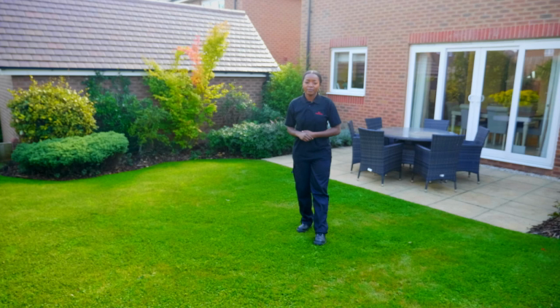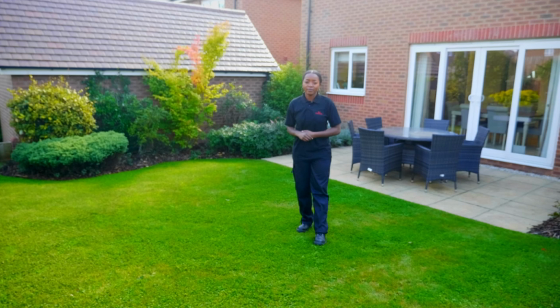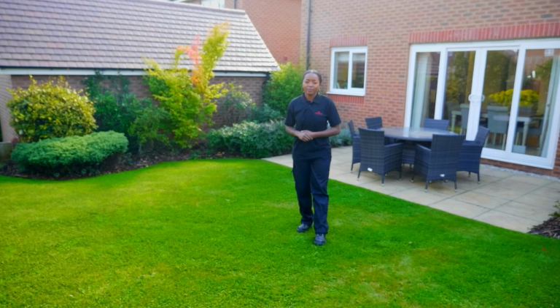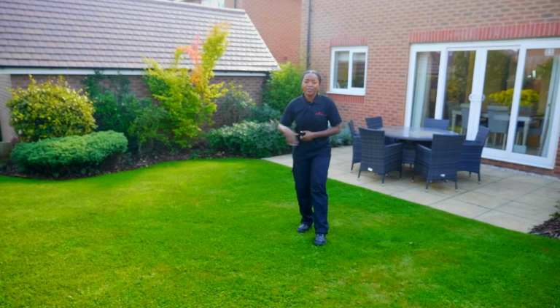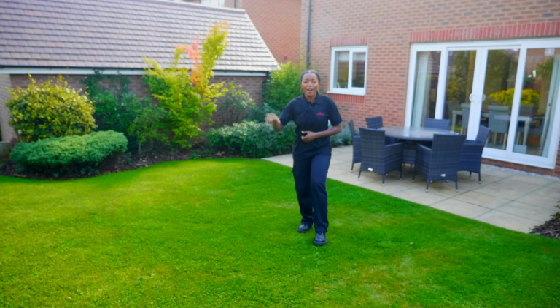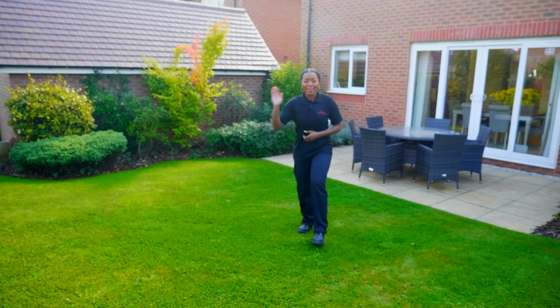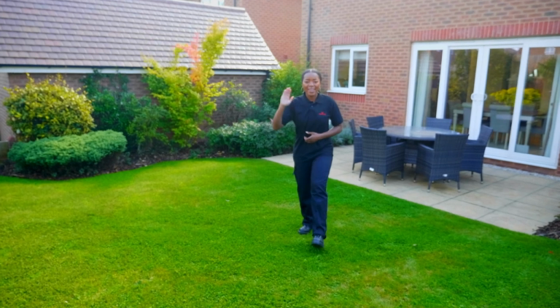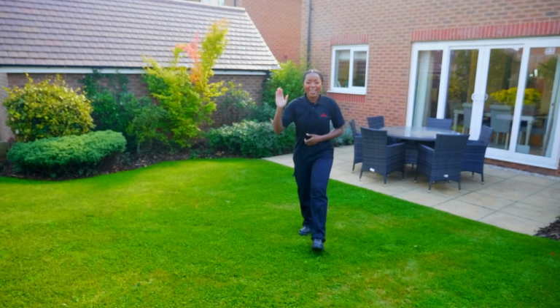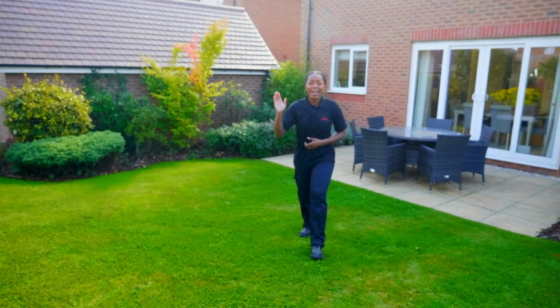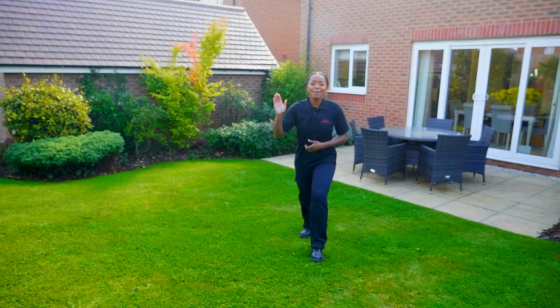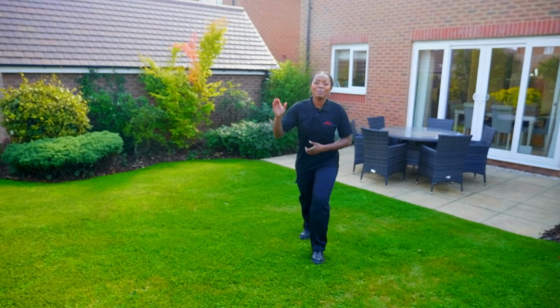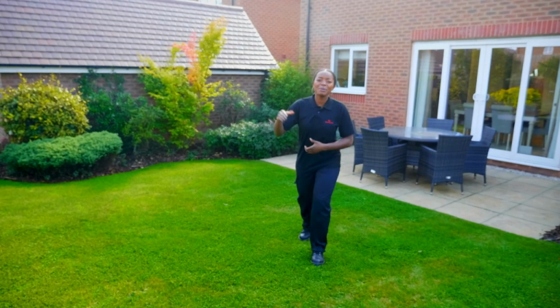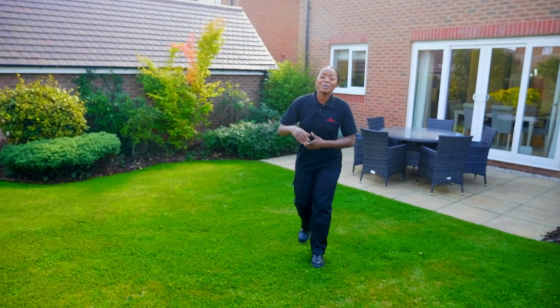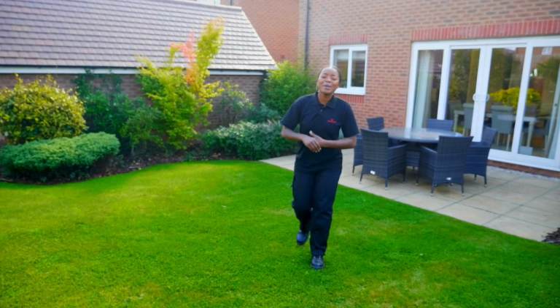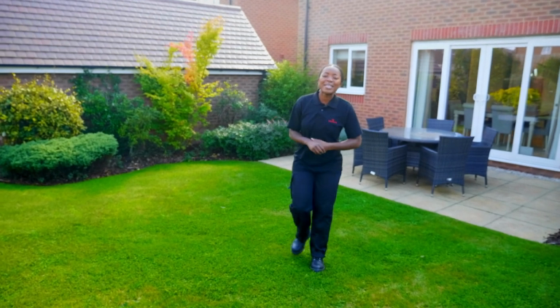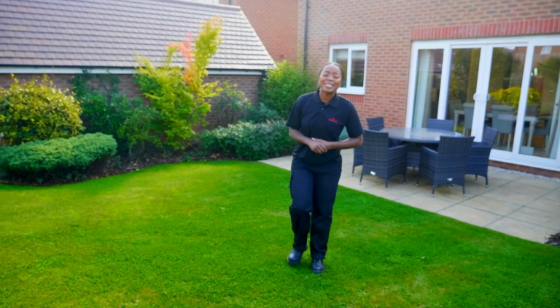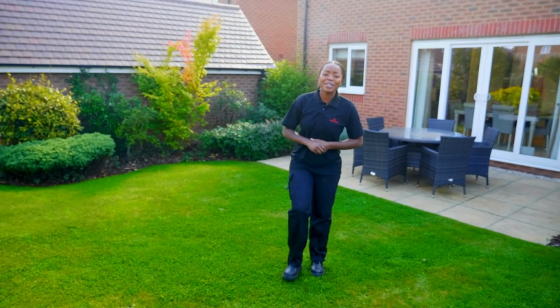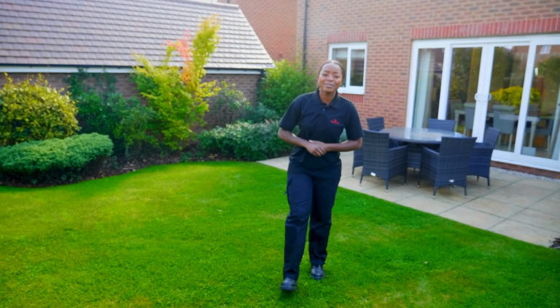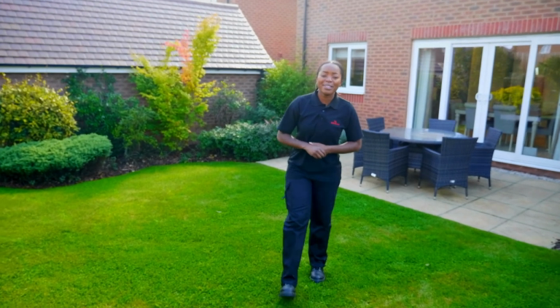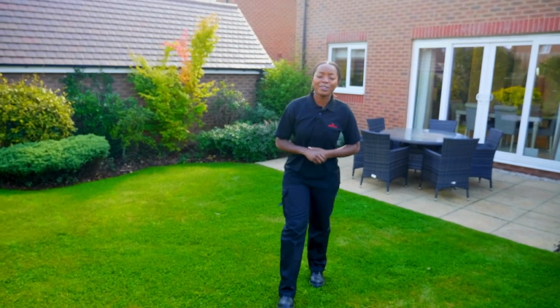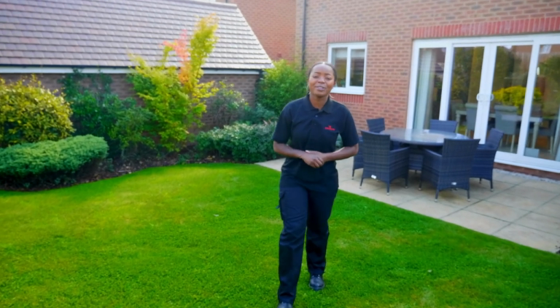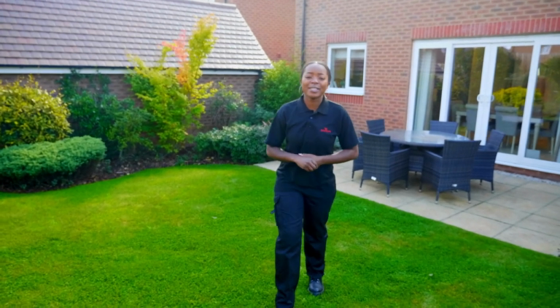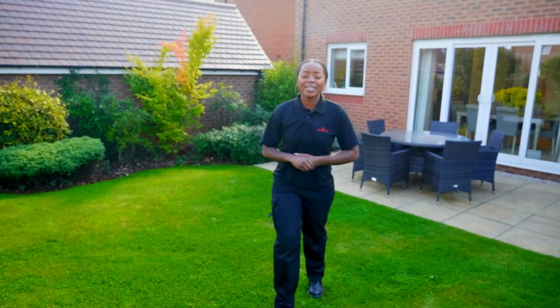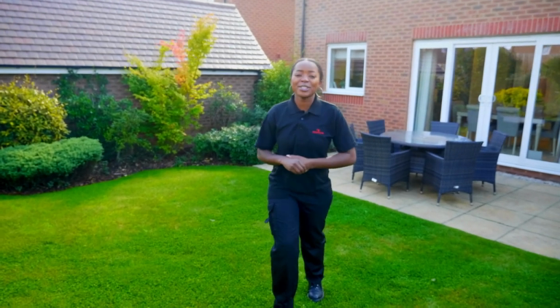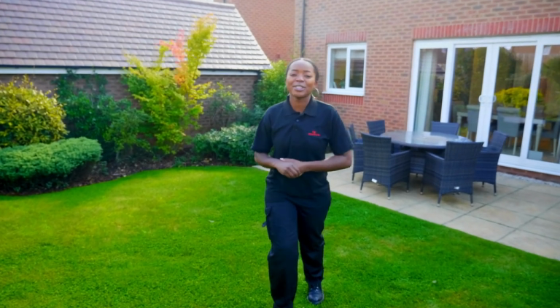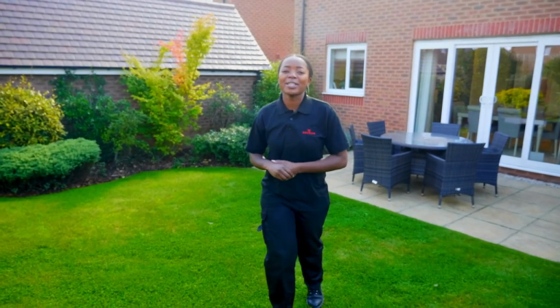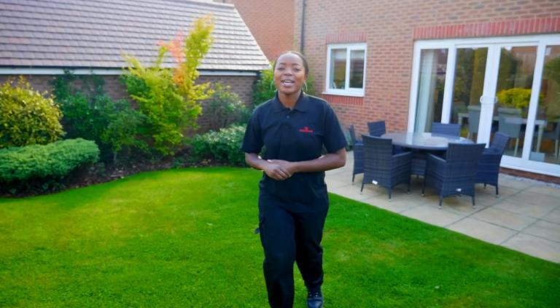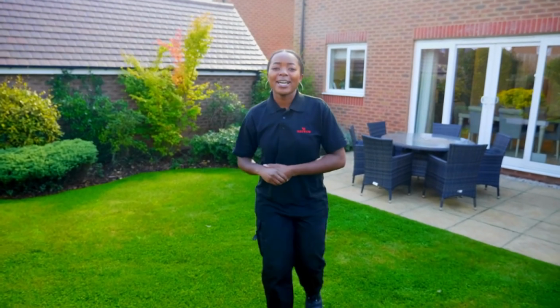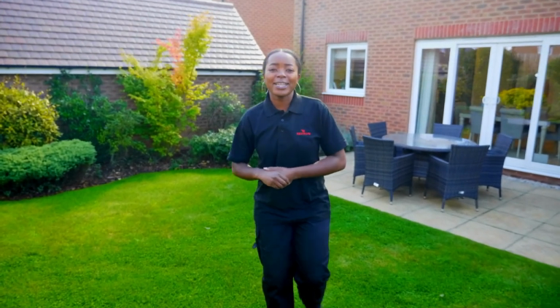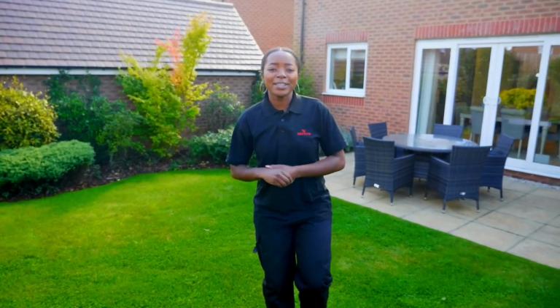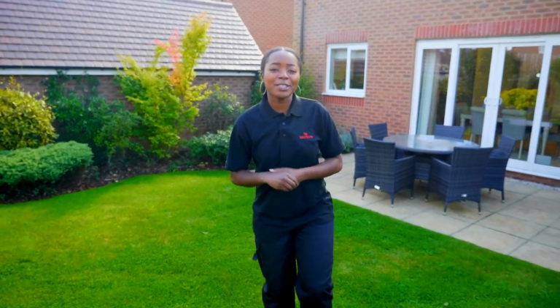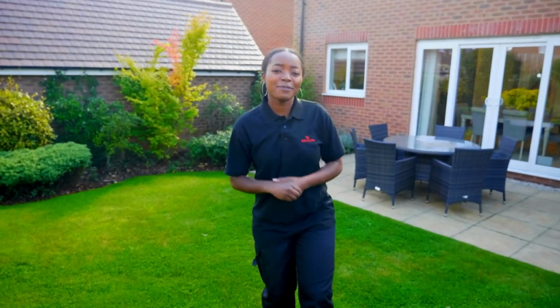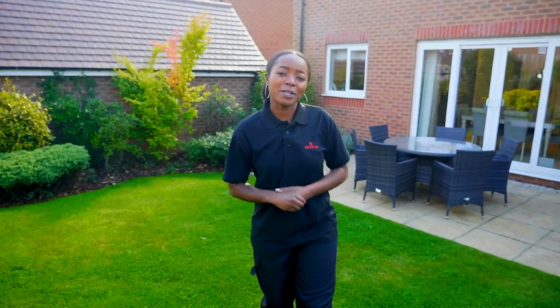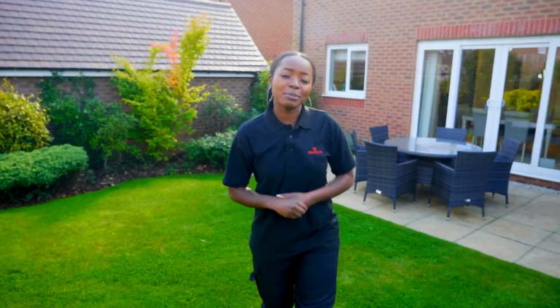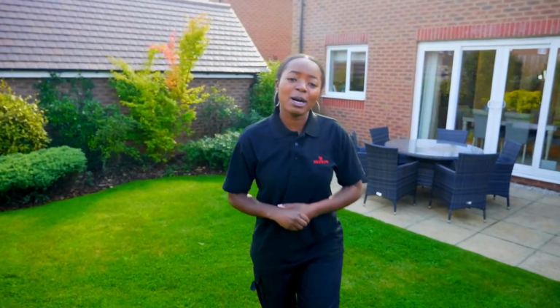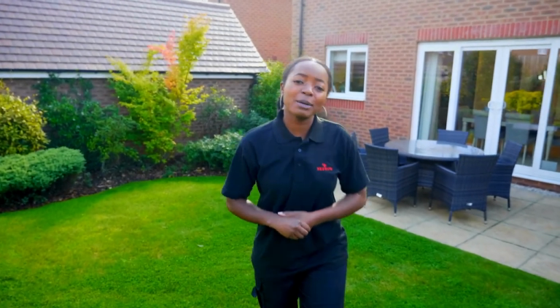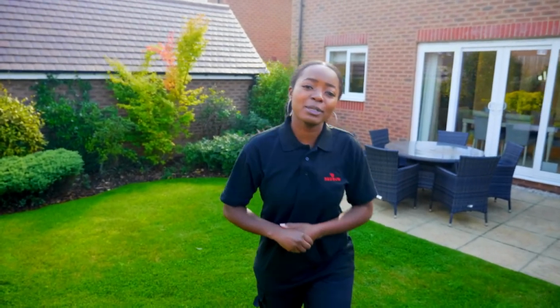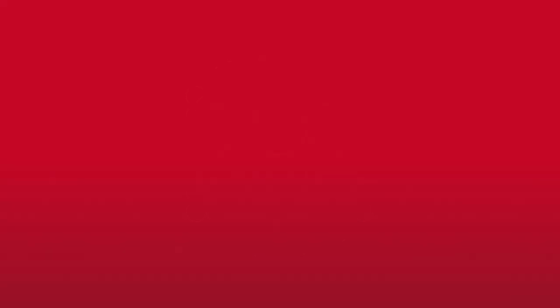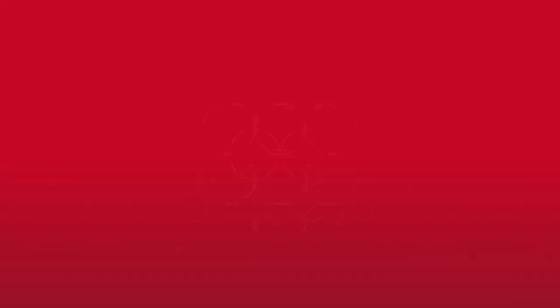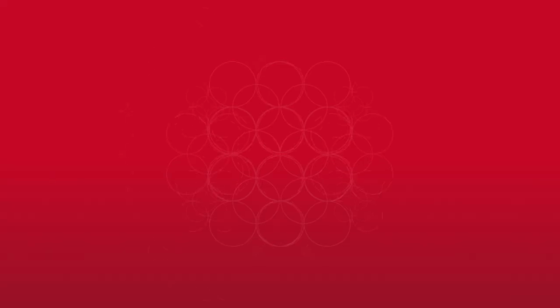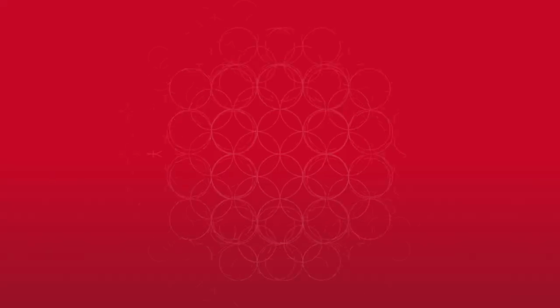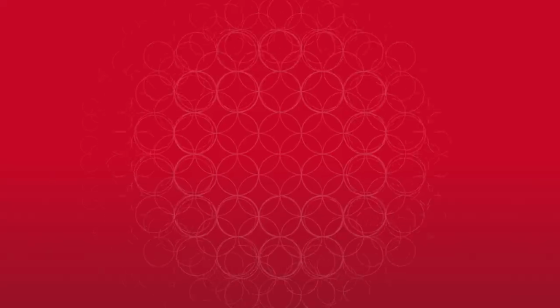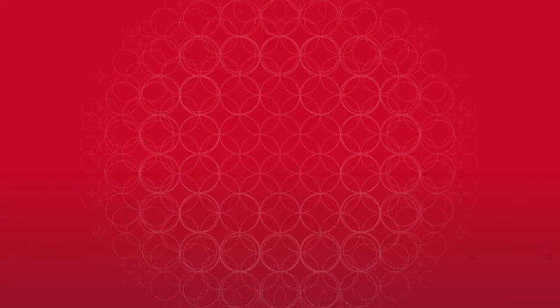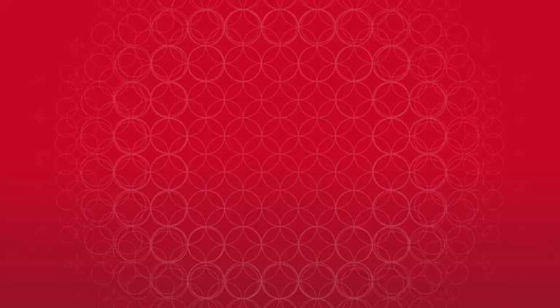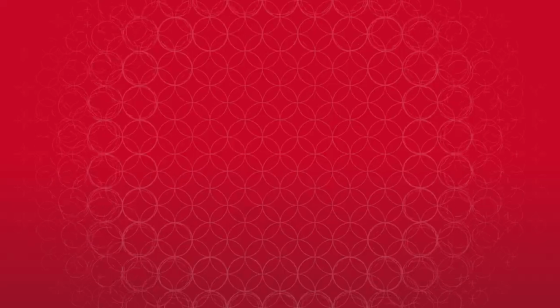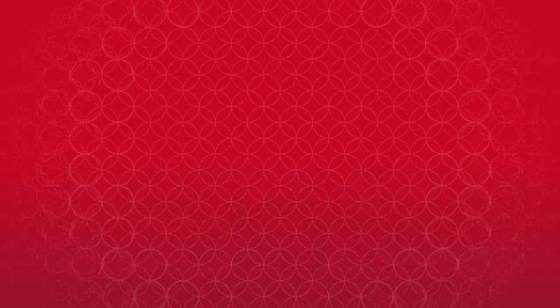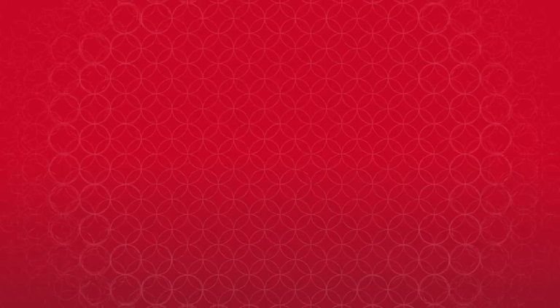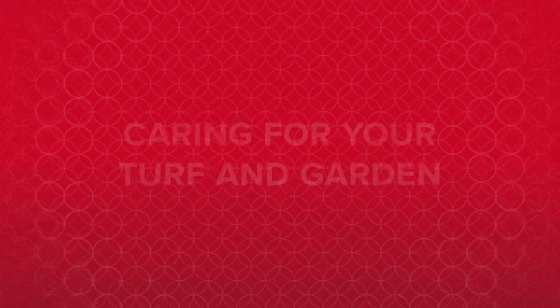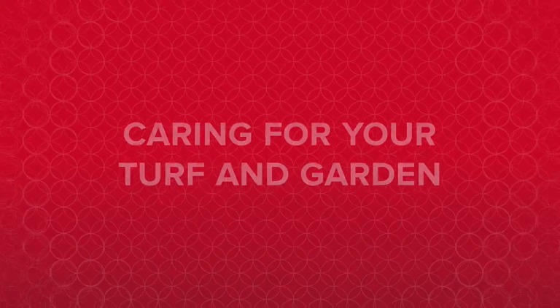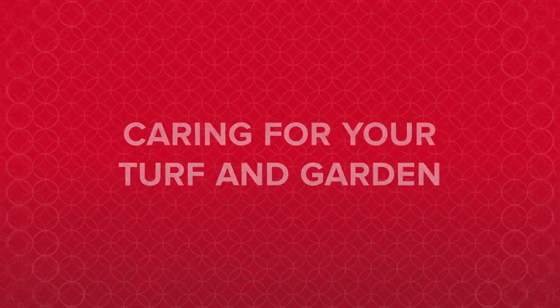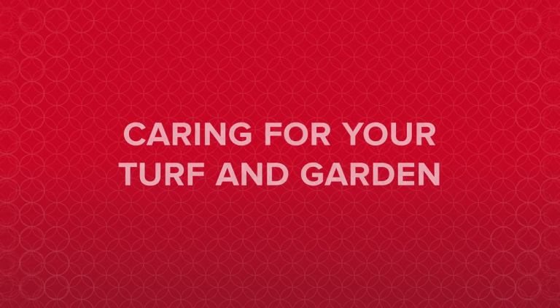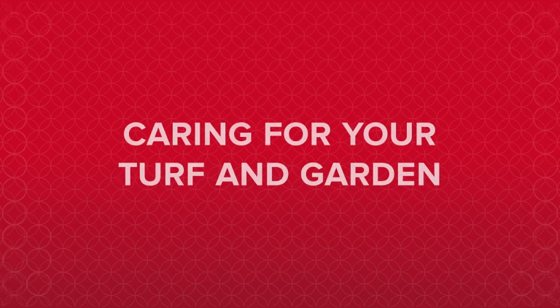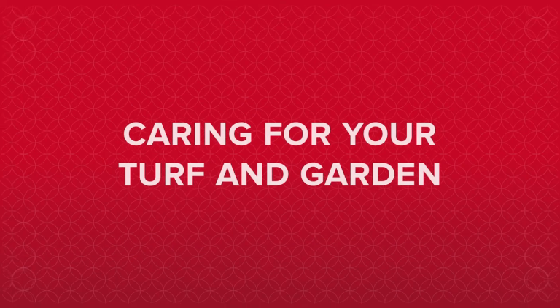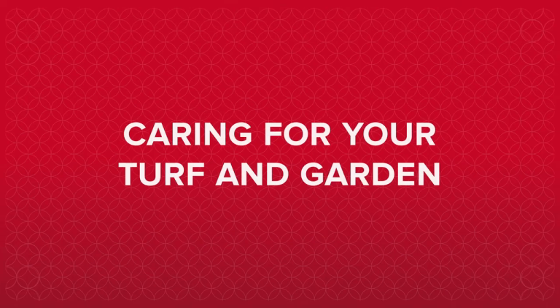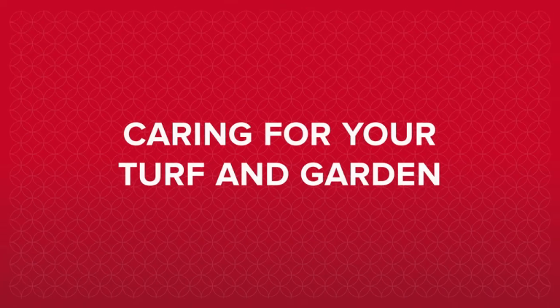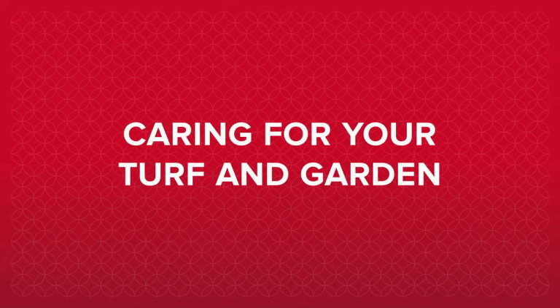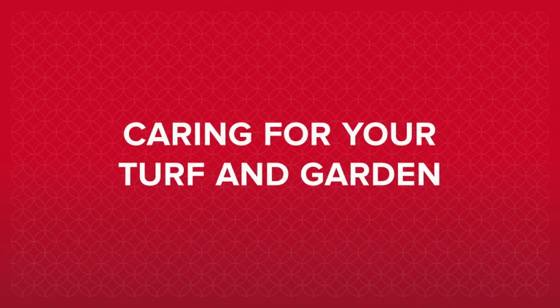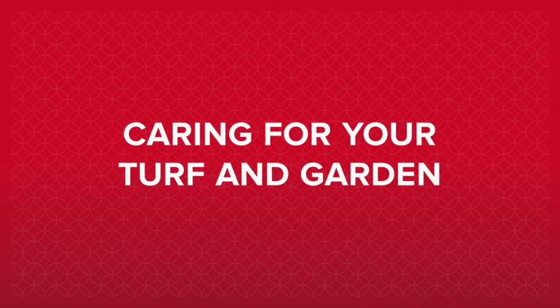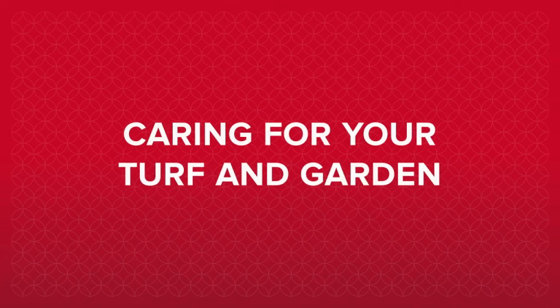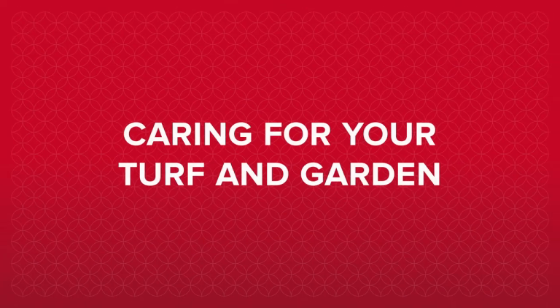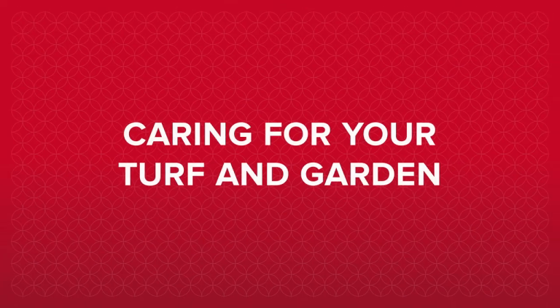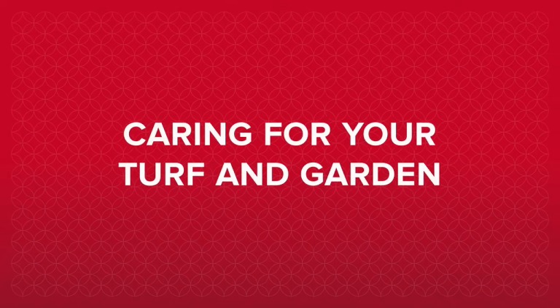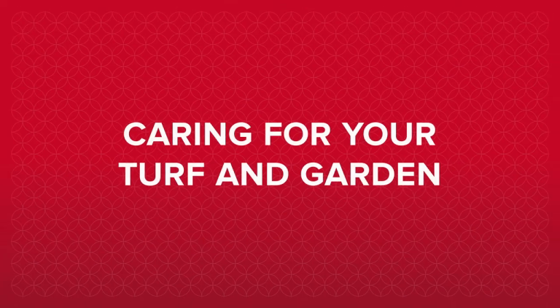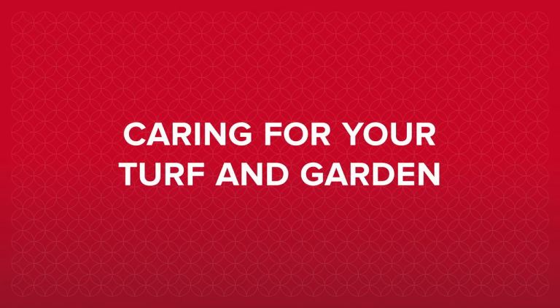Hi there, I'm Emma-Louise, a Red Row technician, and in this film I'm going to show you the best way to look after your turf and garden.